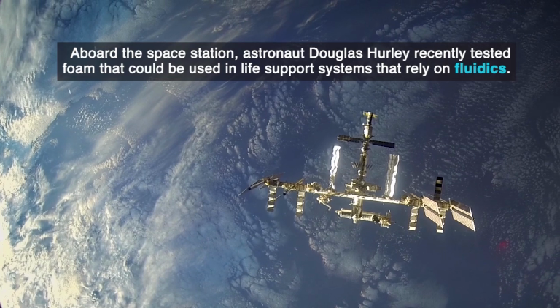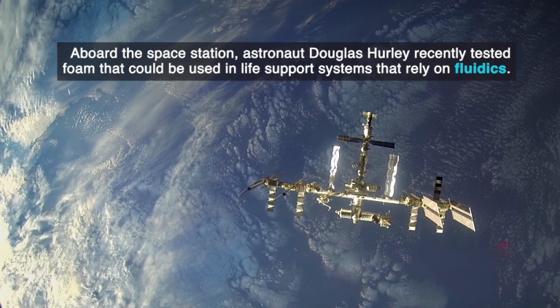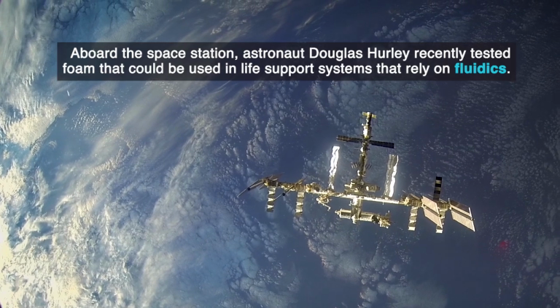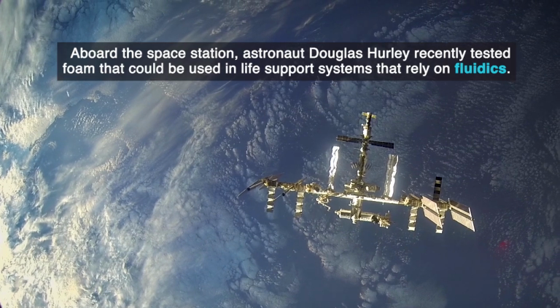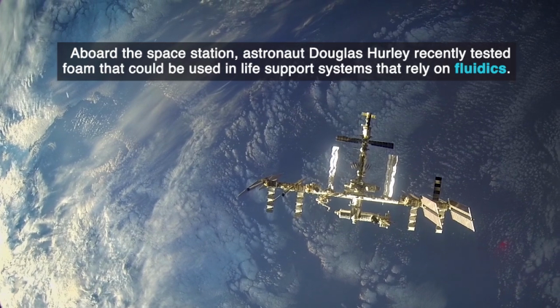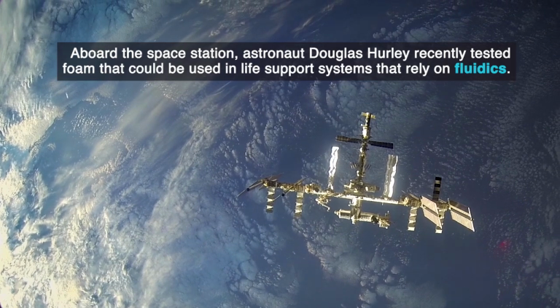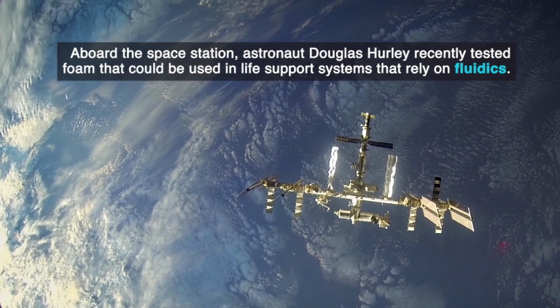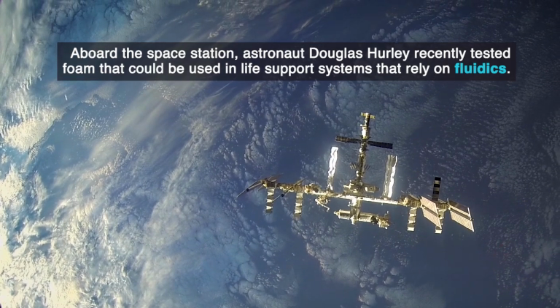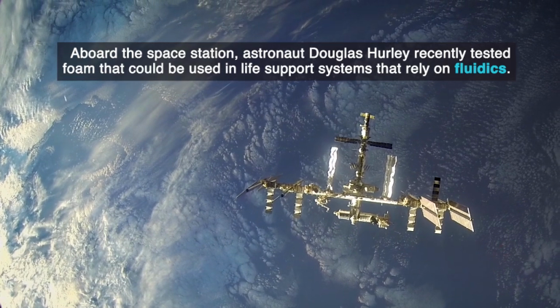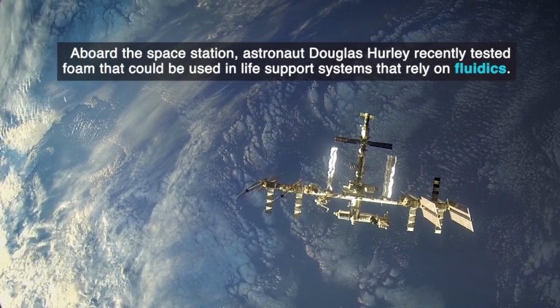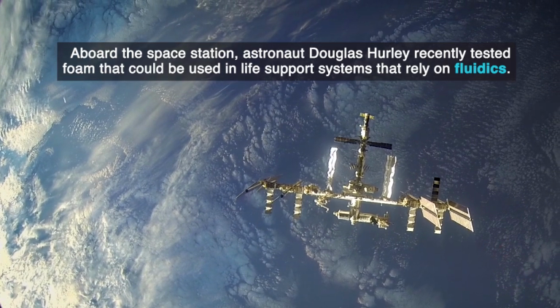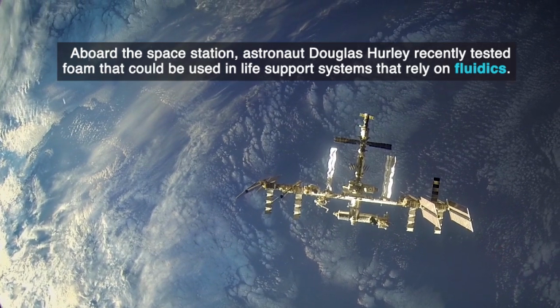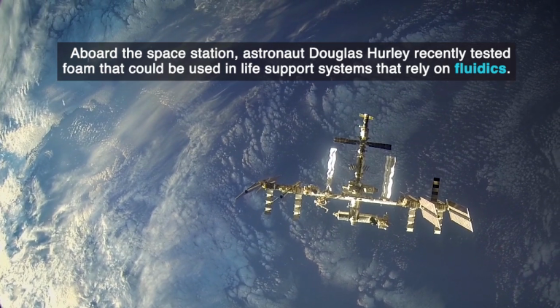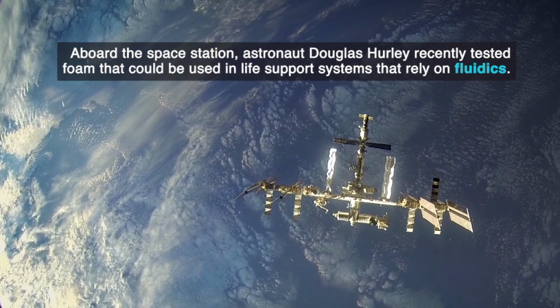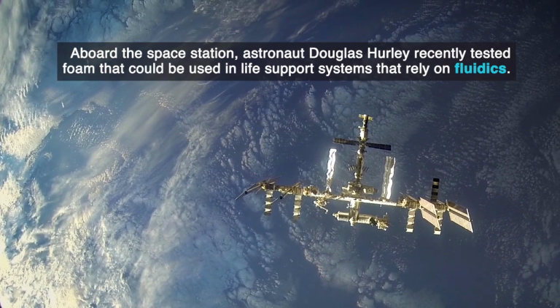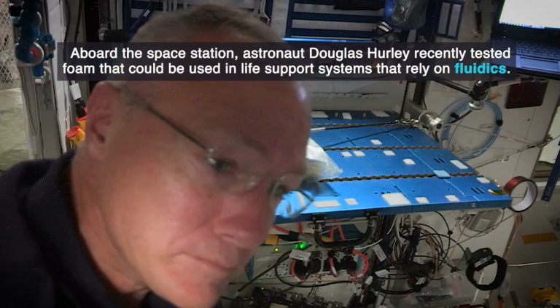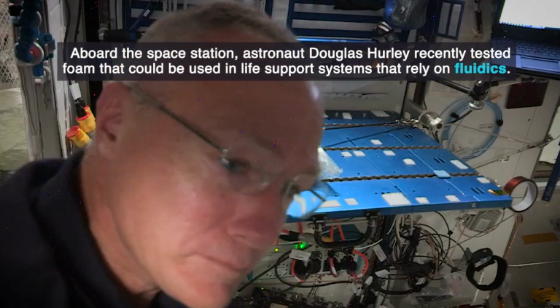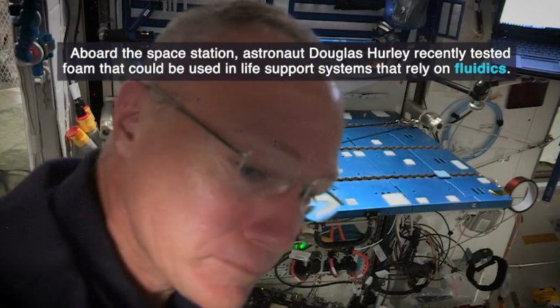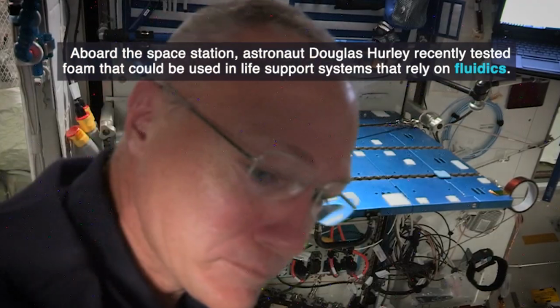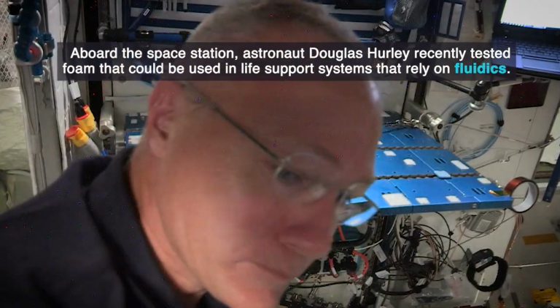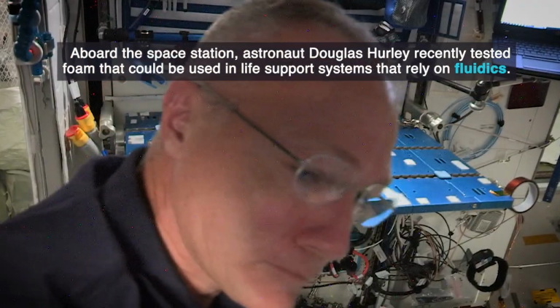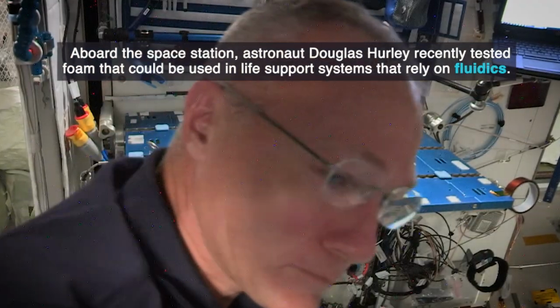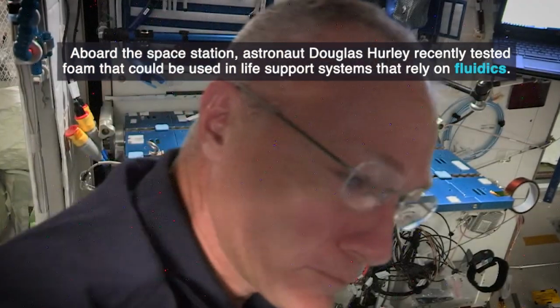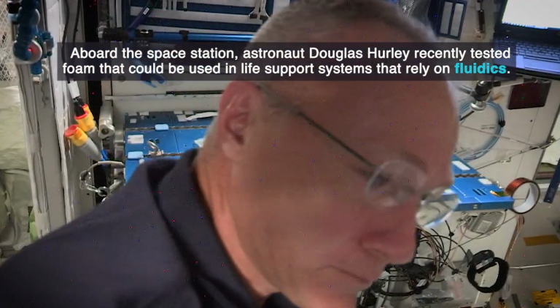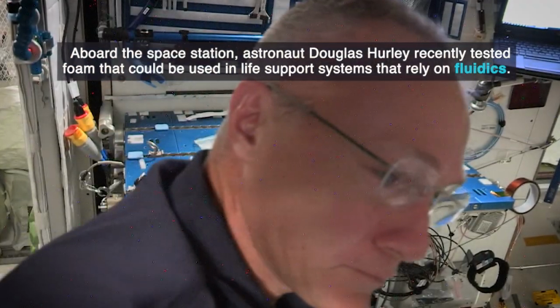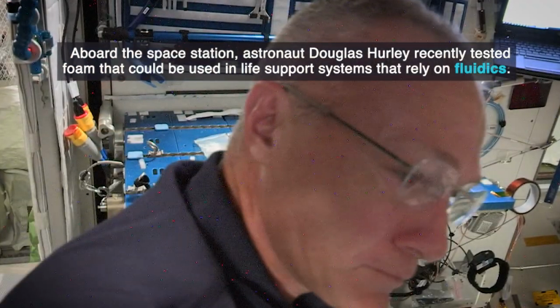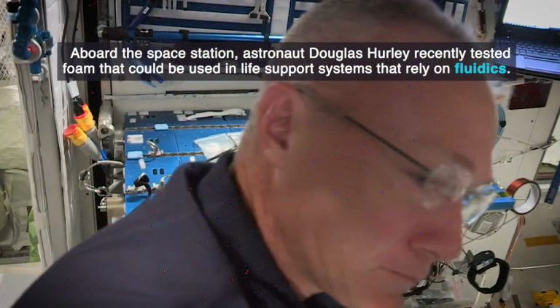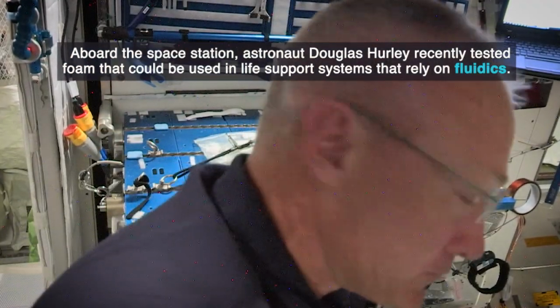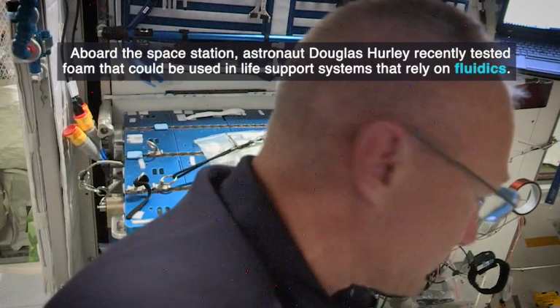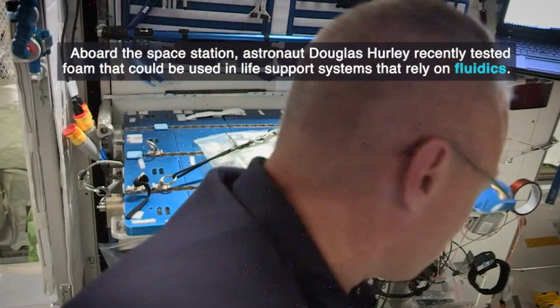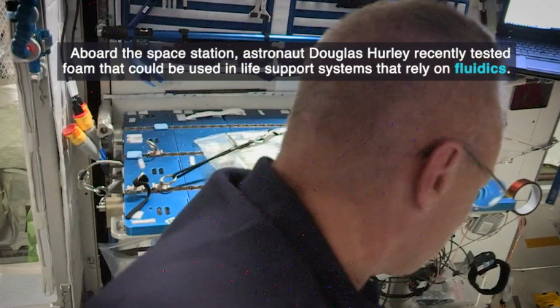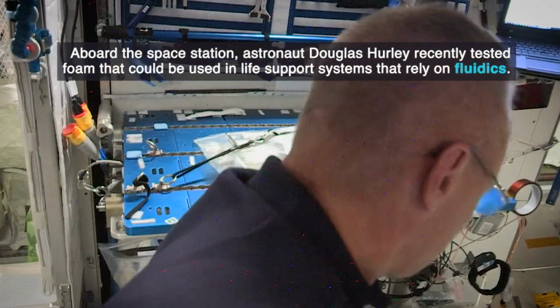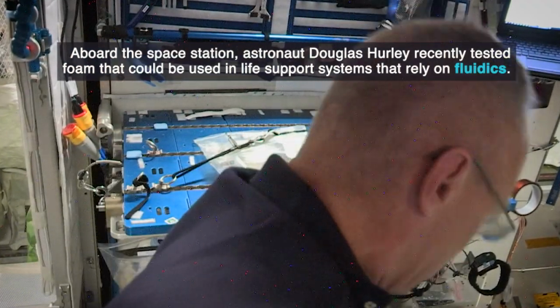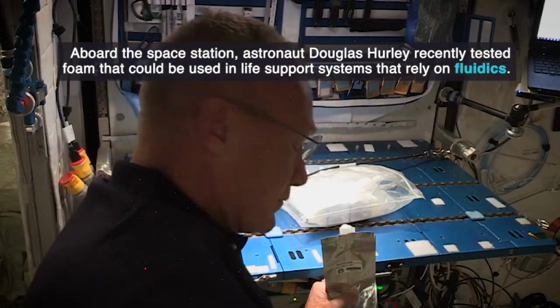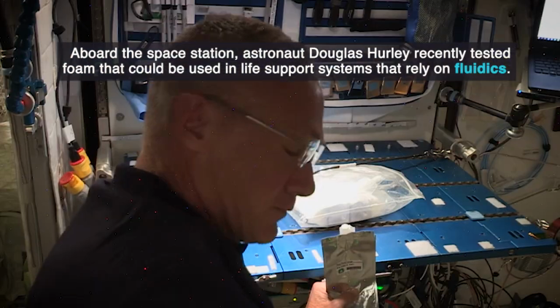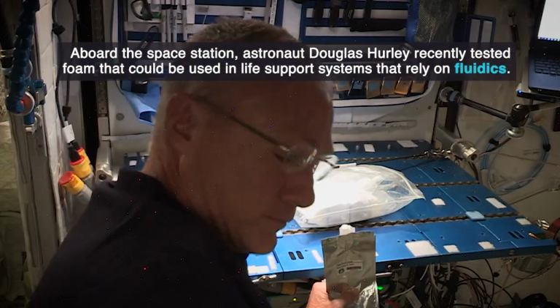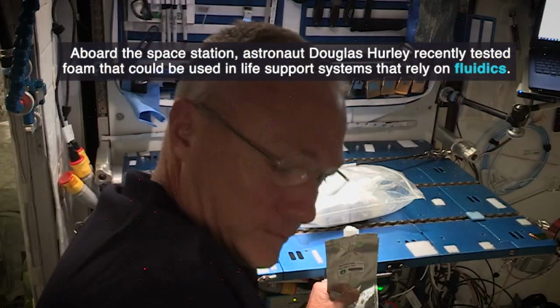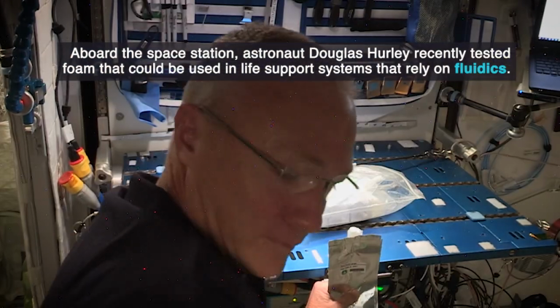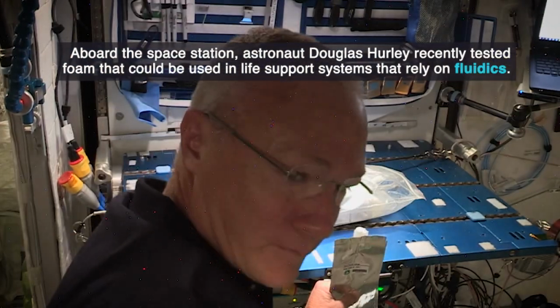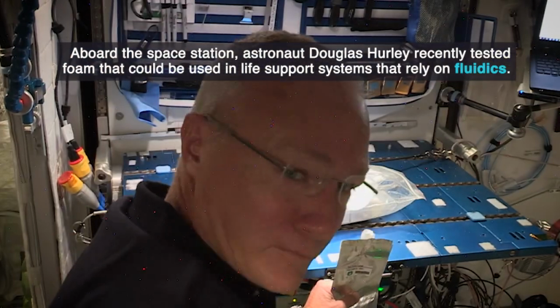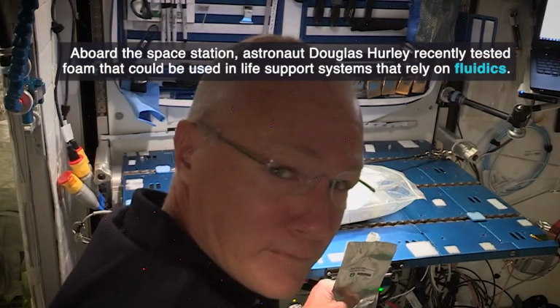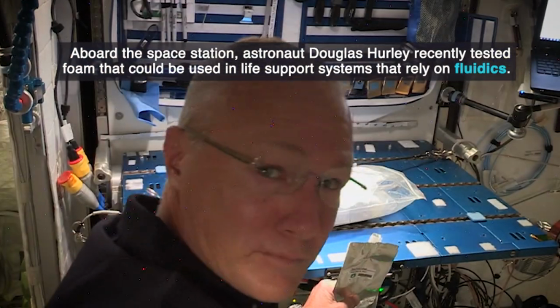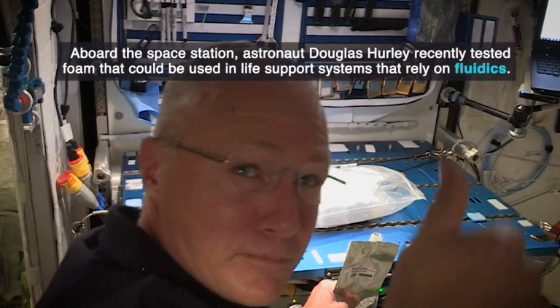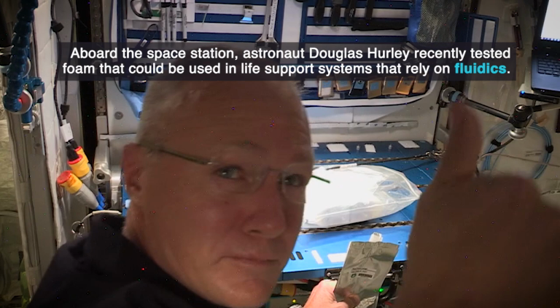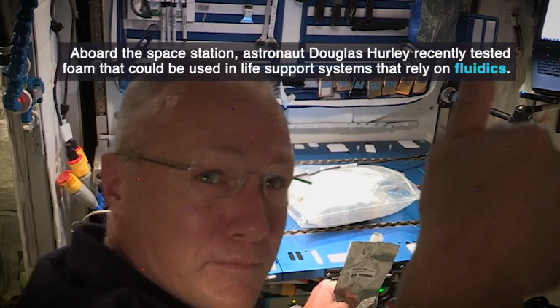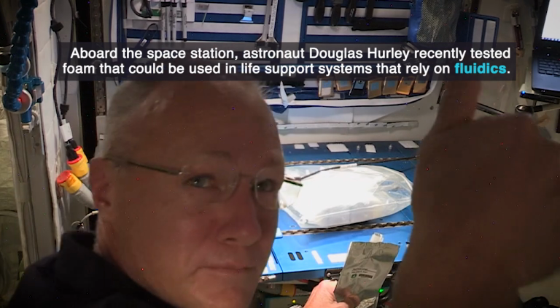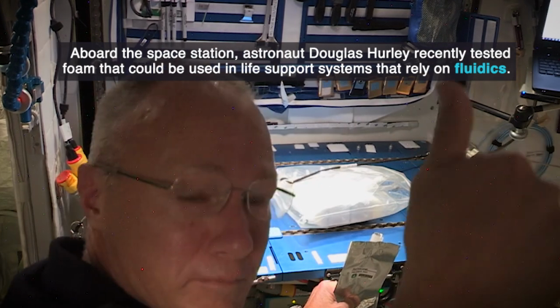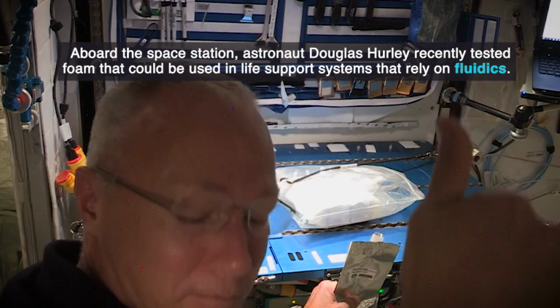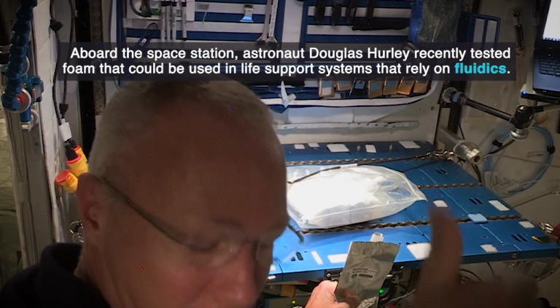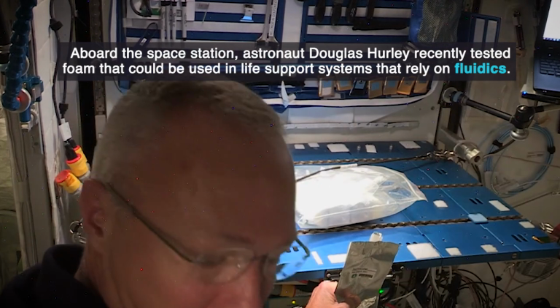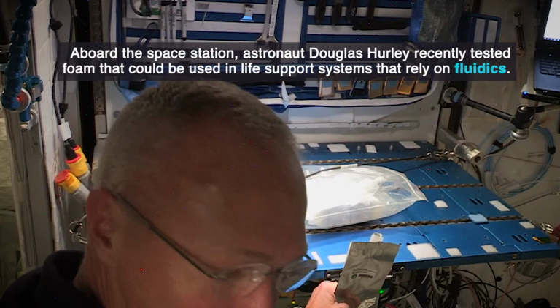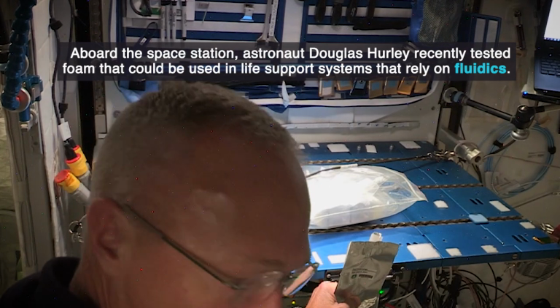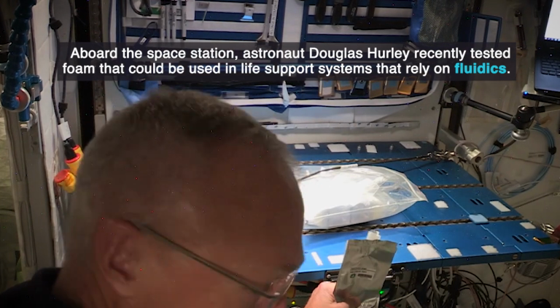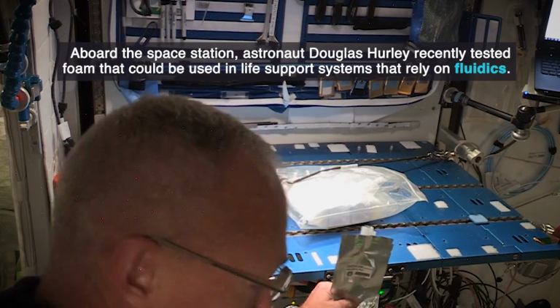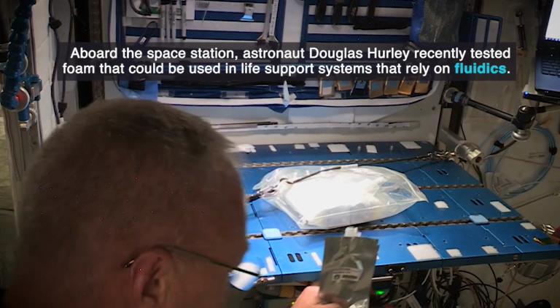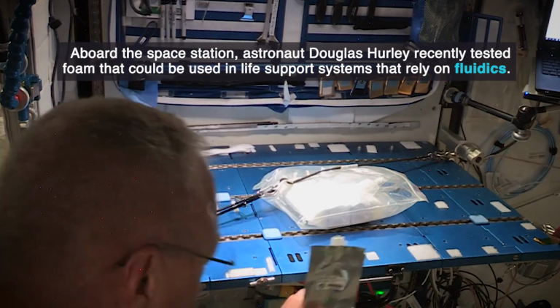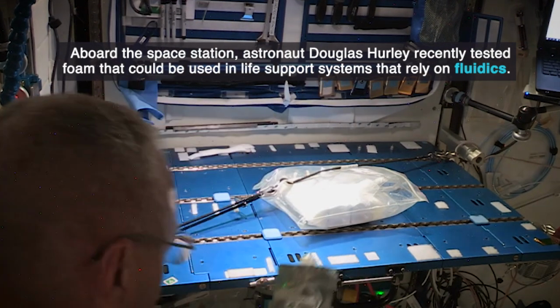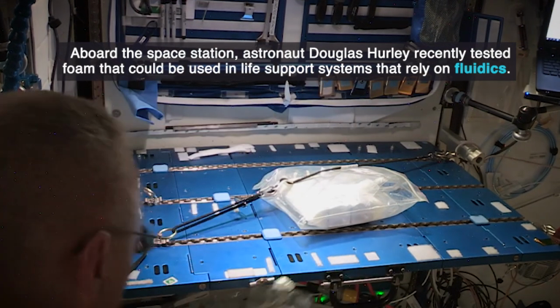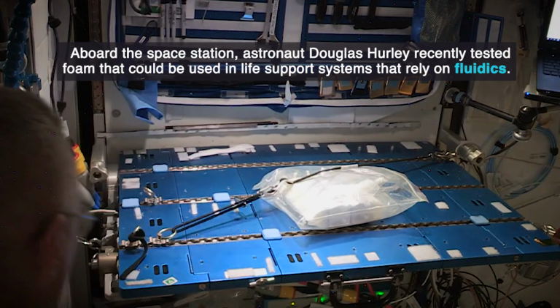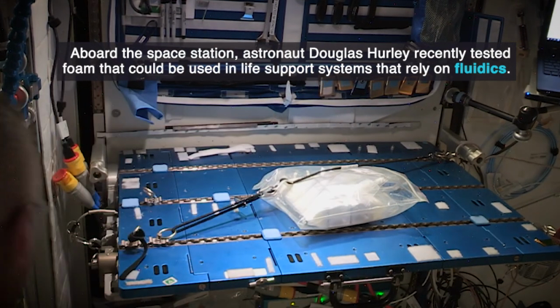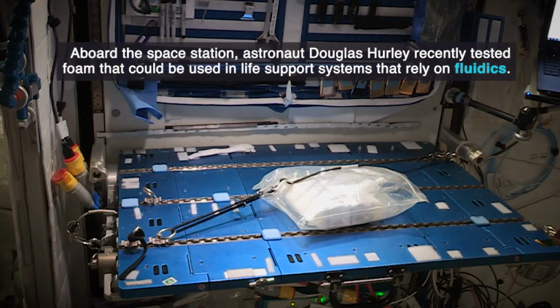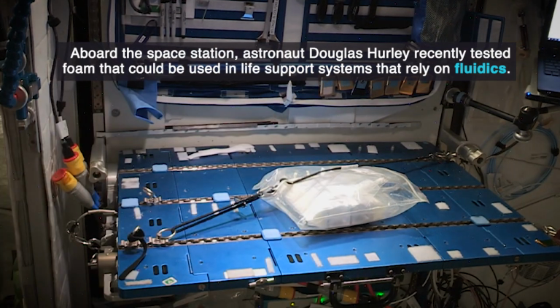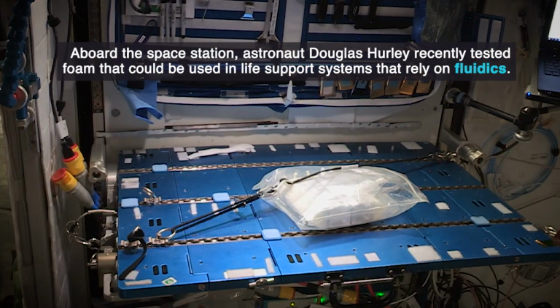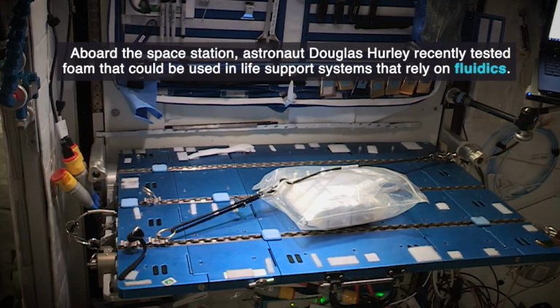Mark, station on three. How do you hear? This is Doug. Doug, I got you five by five.